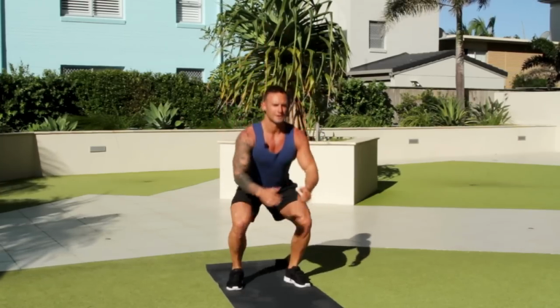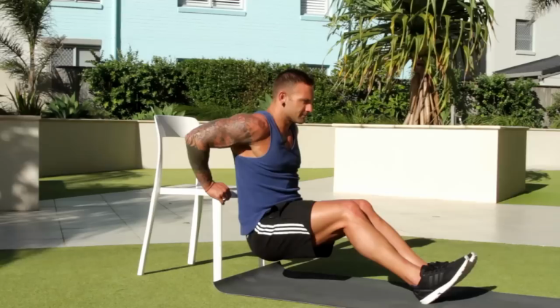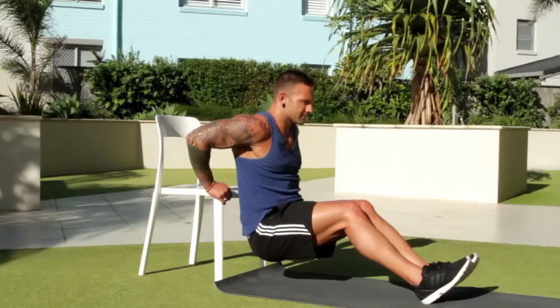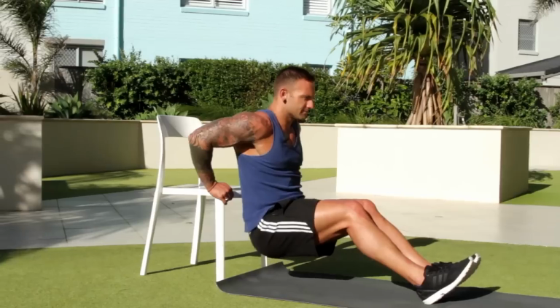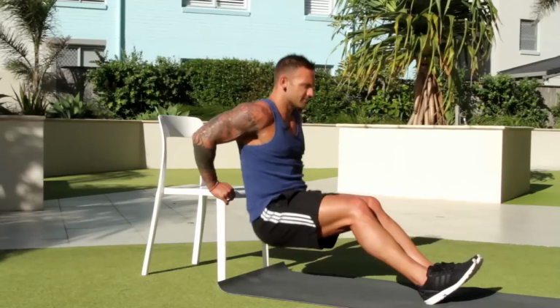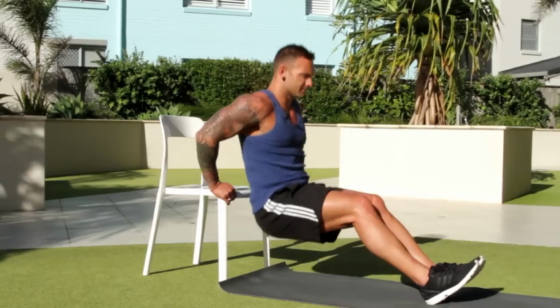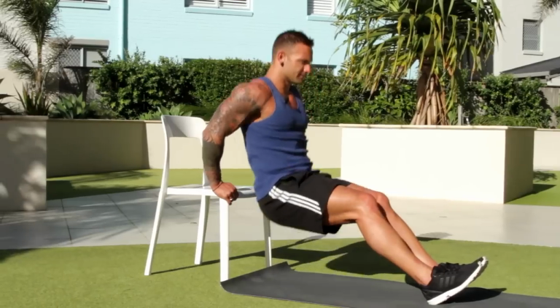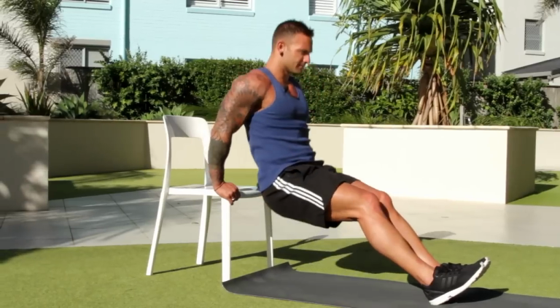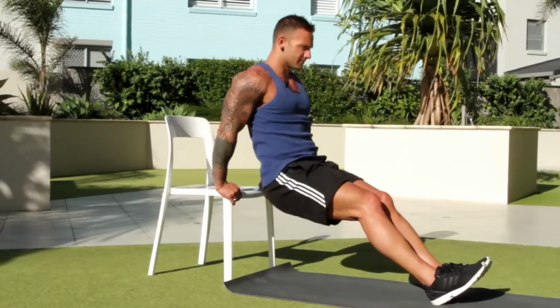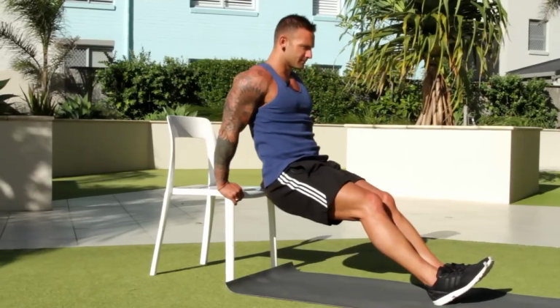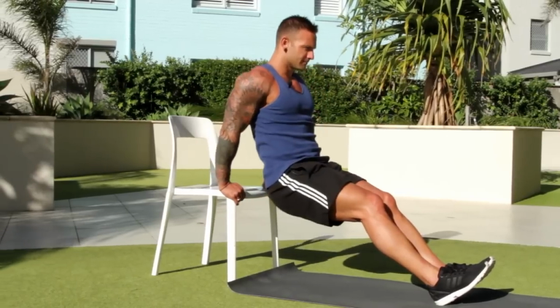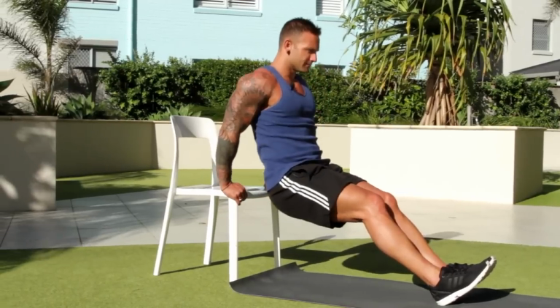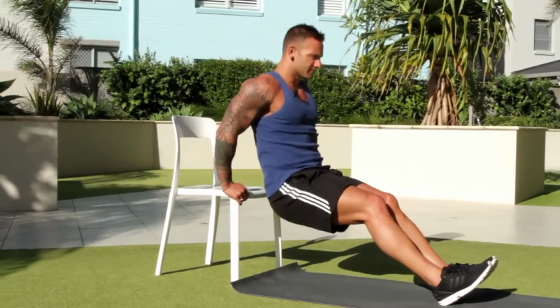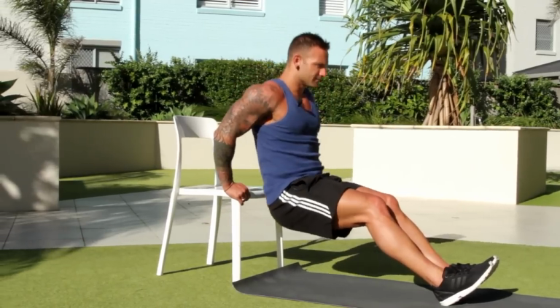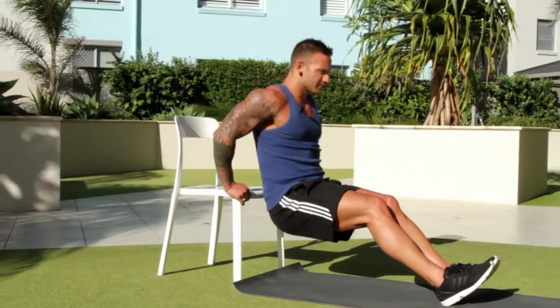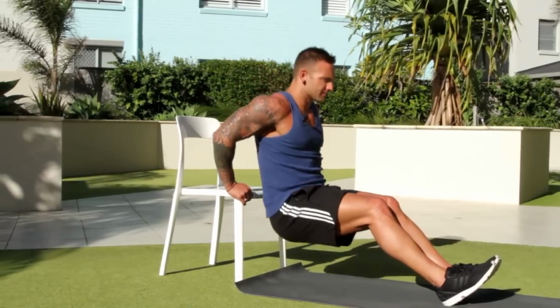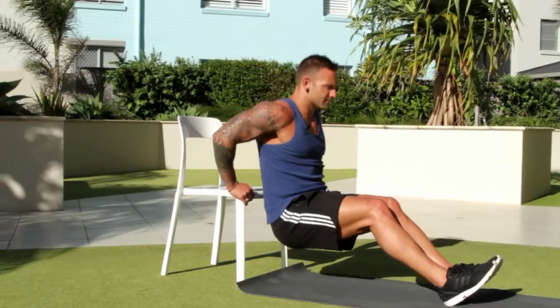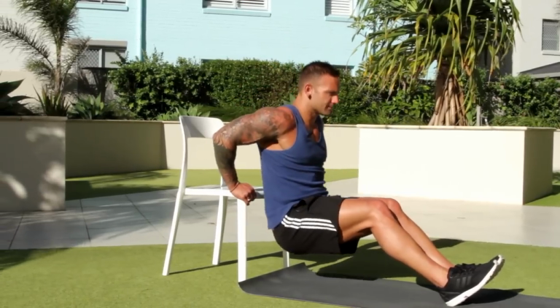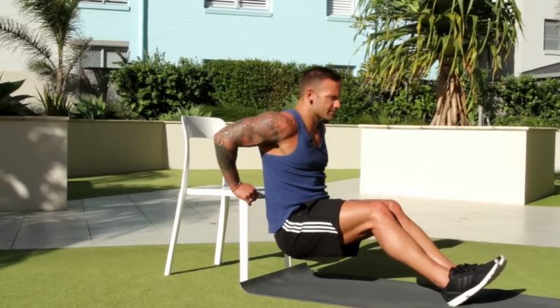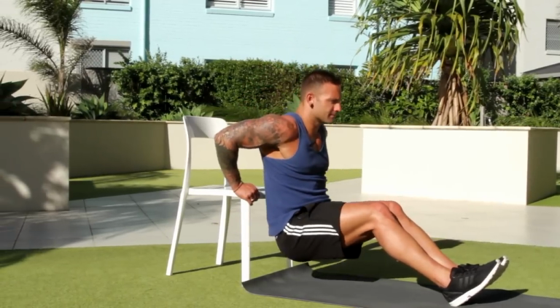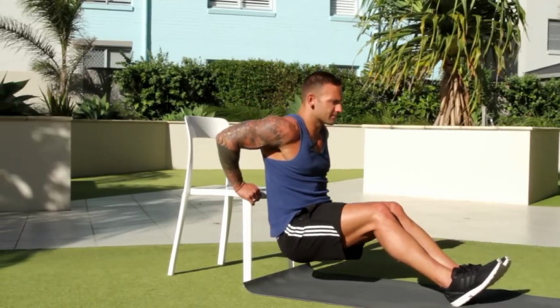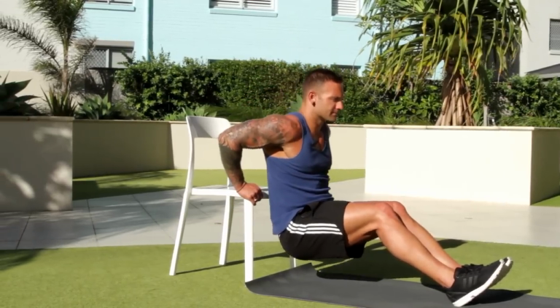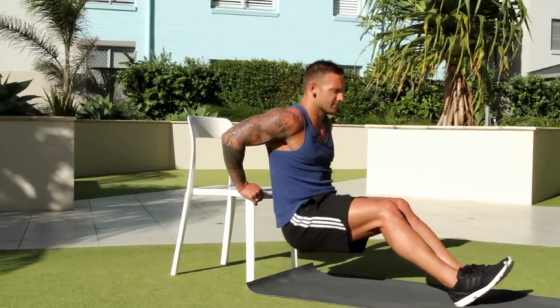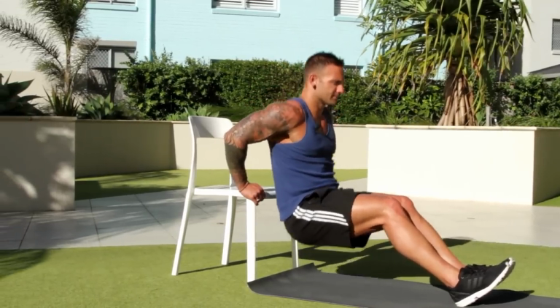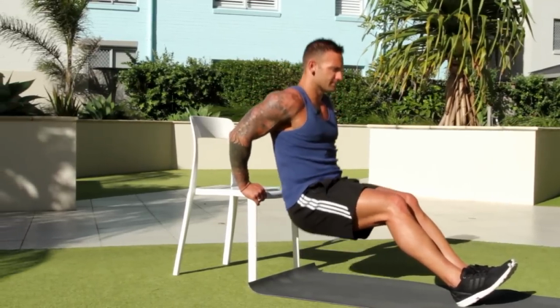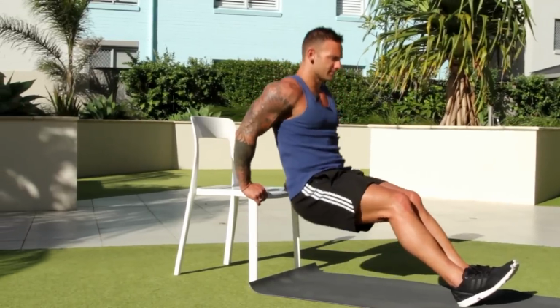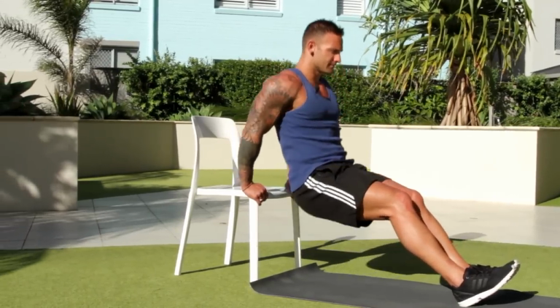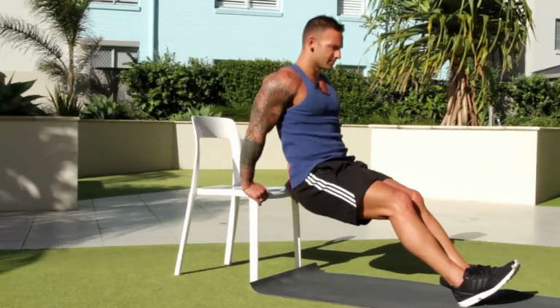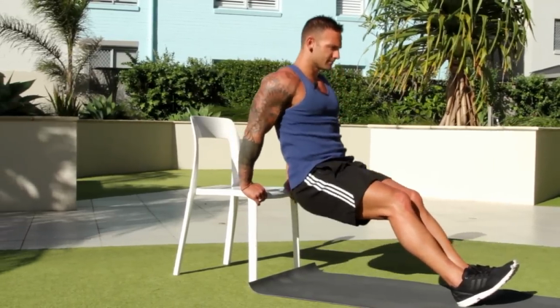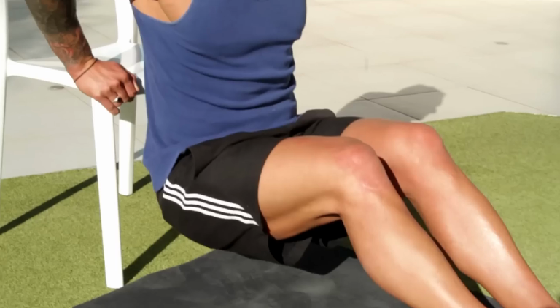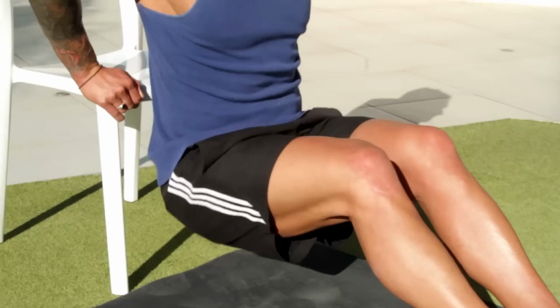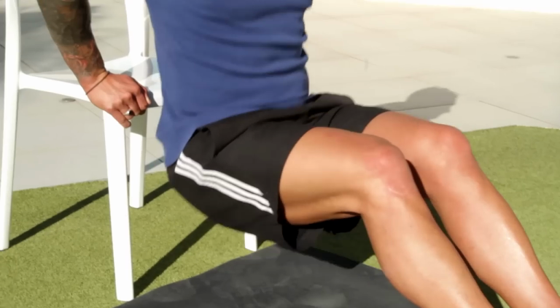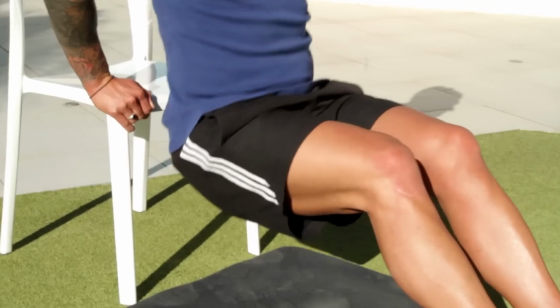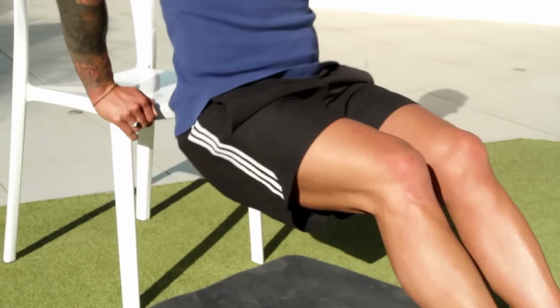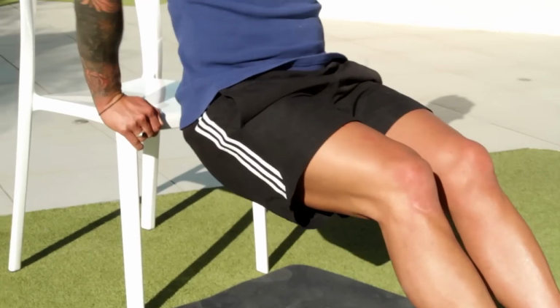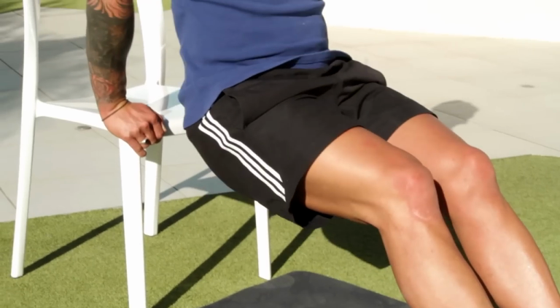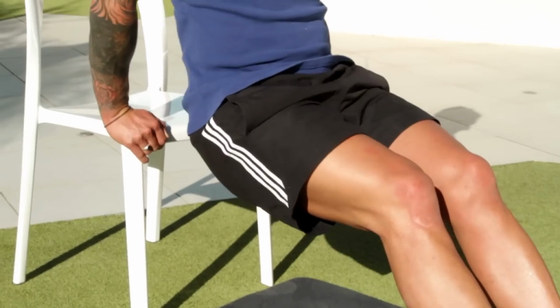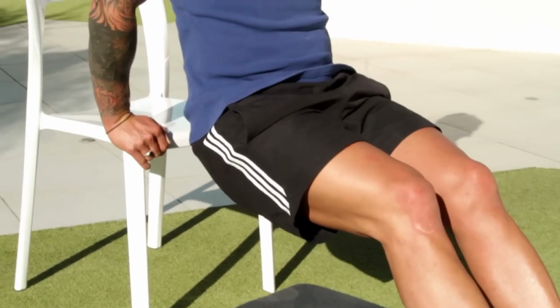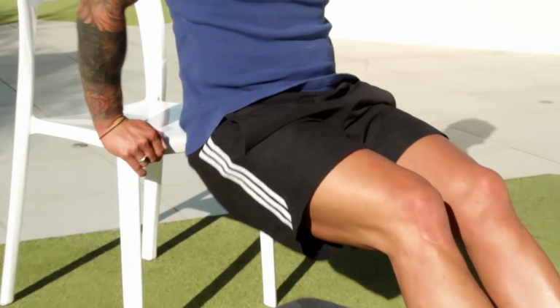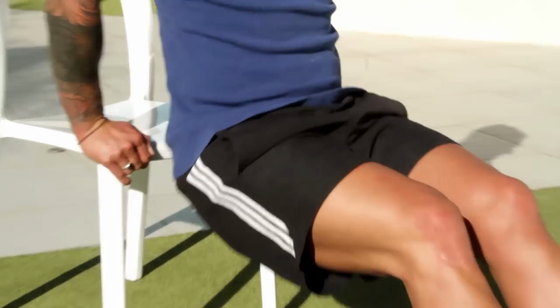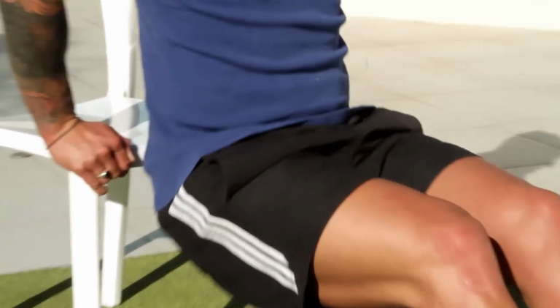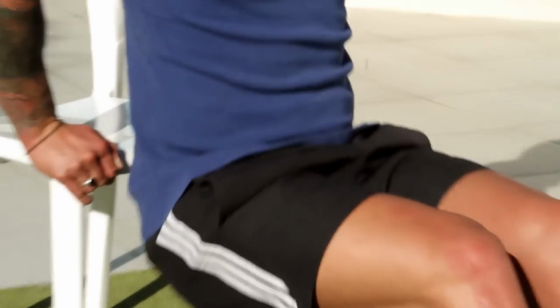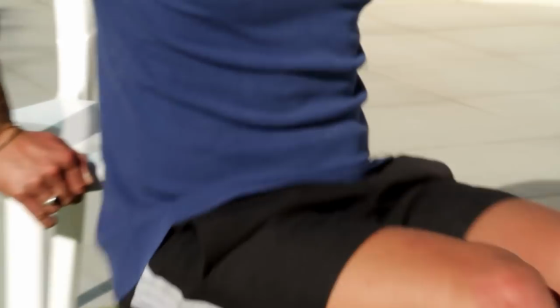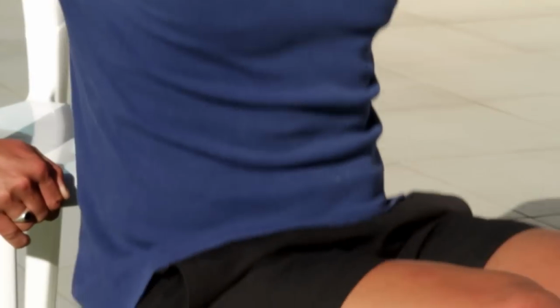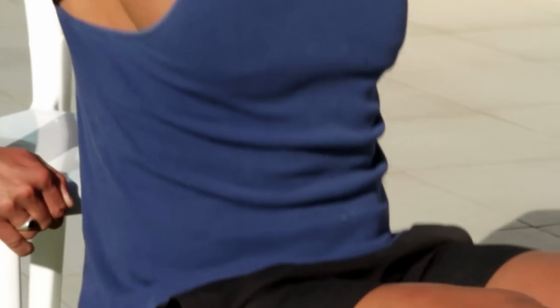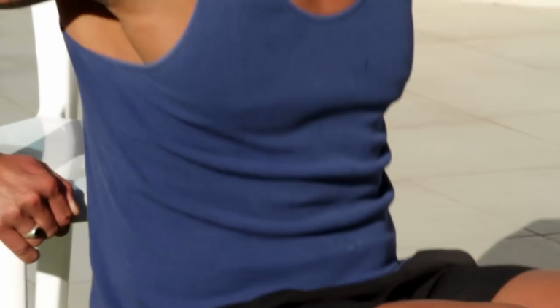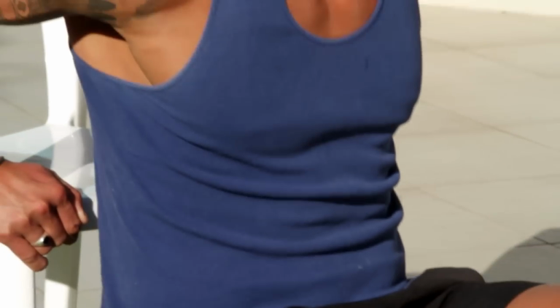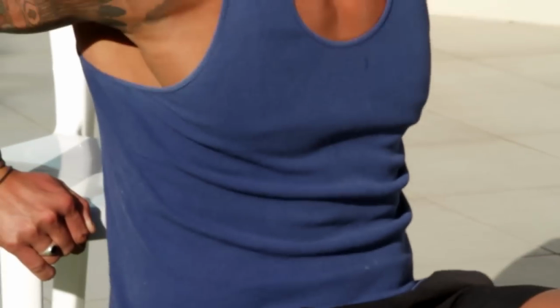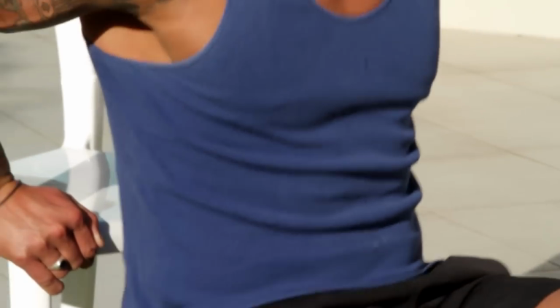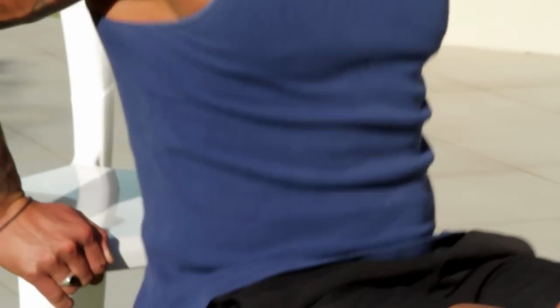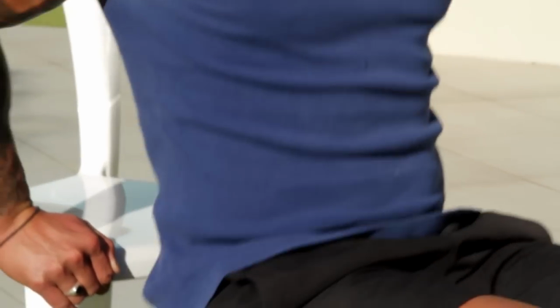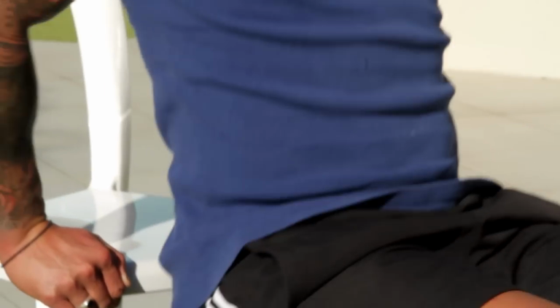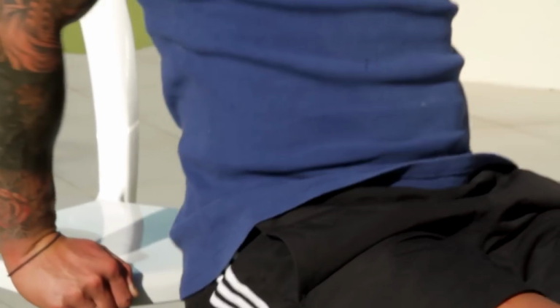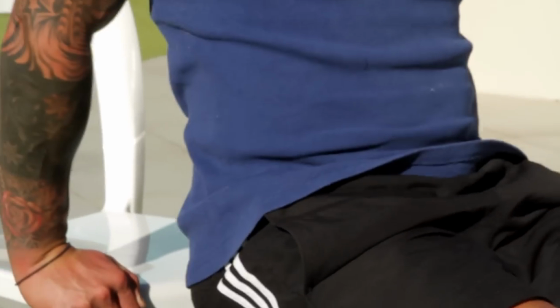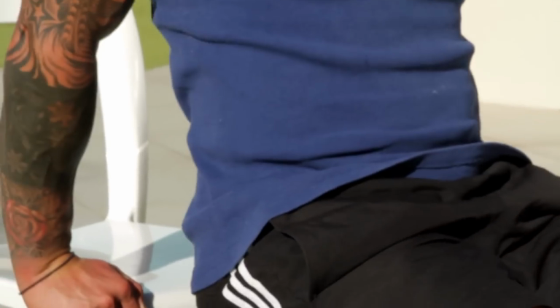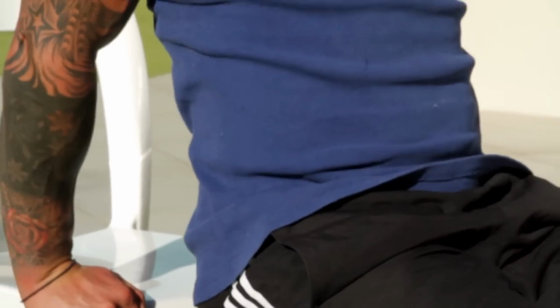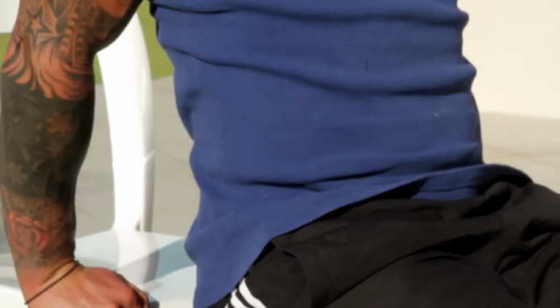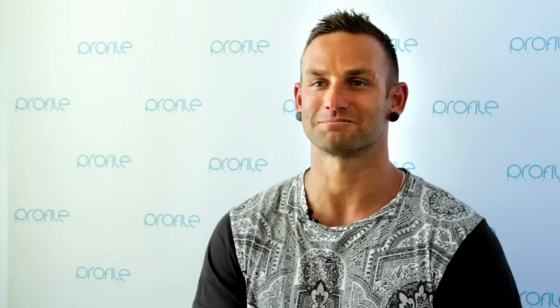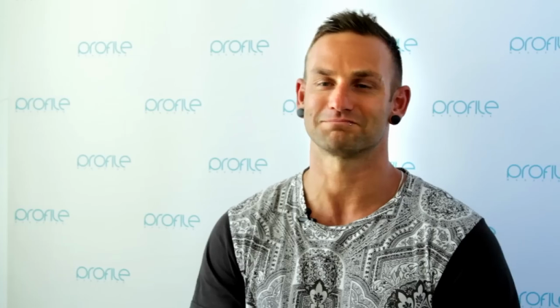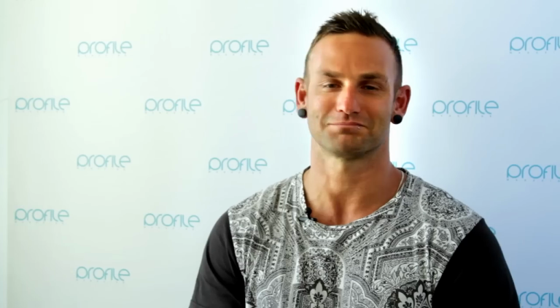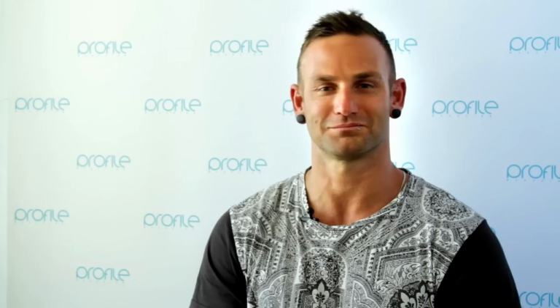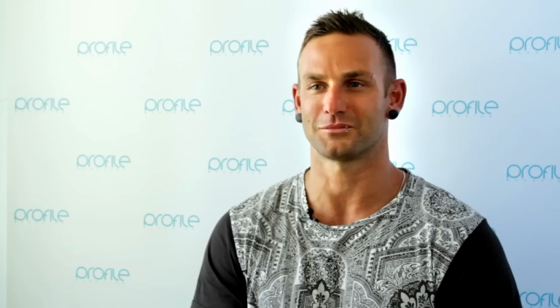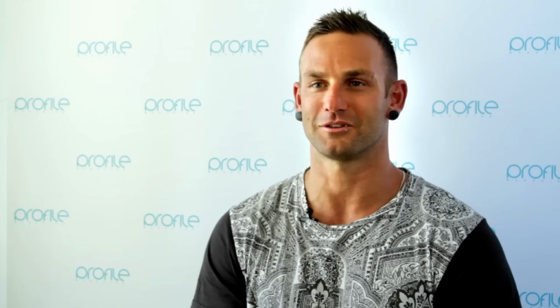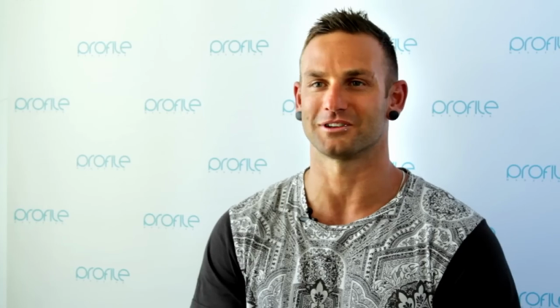You can even get a chair from work and do some dips, and use a few pieces of equipment around the work. Perfect.